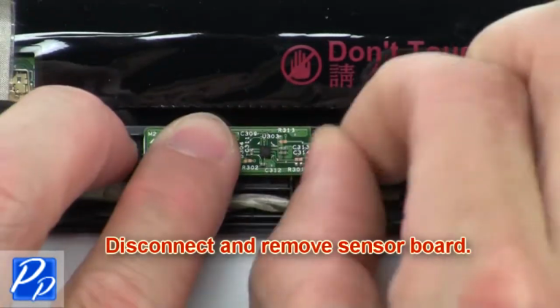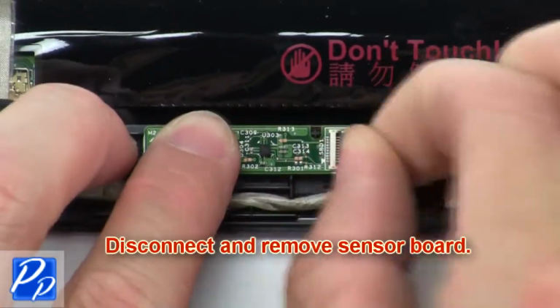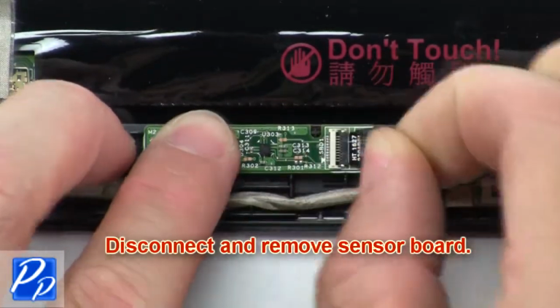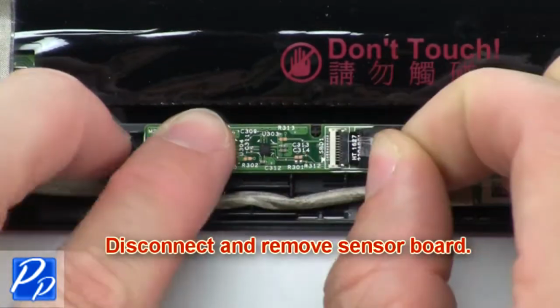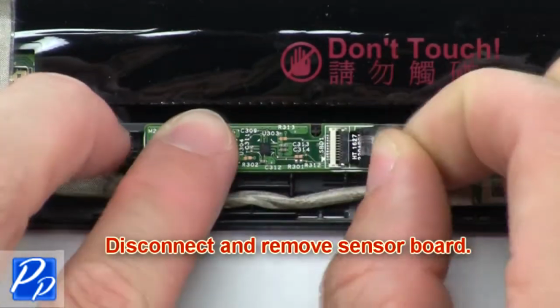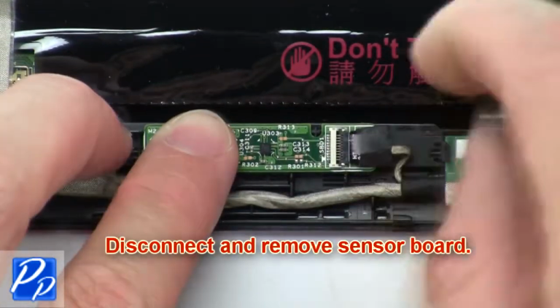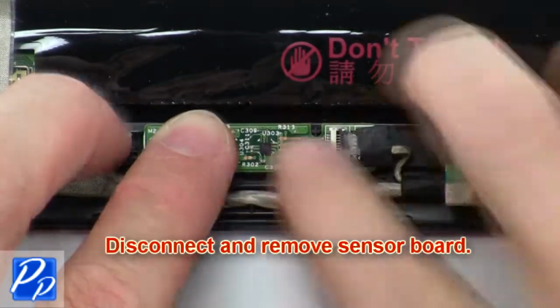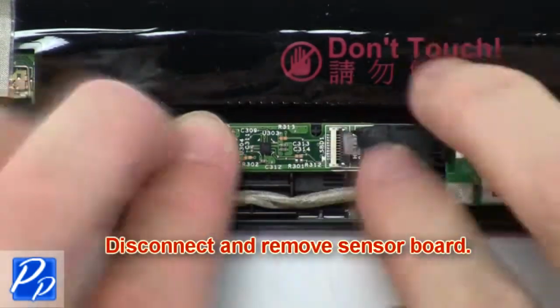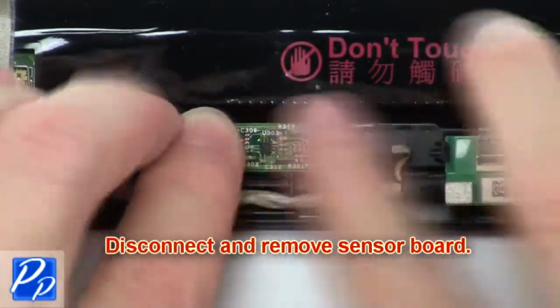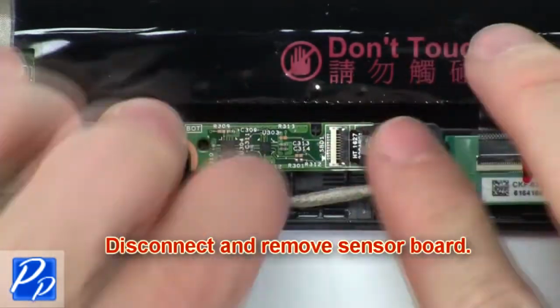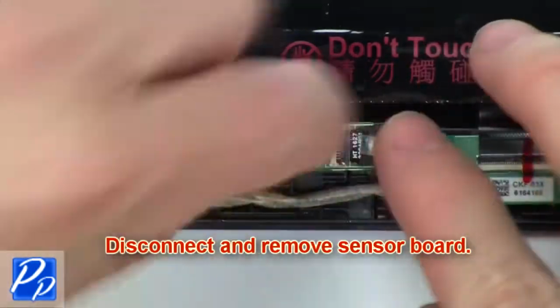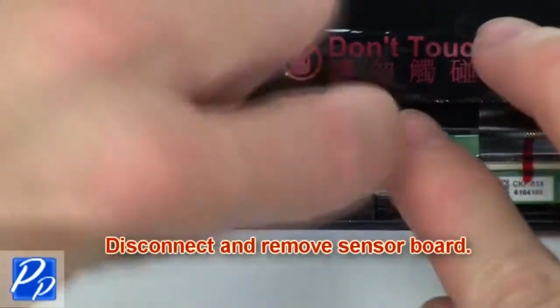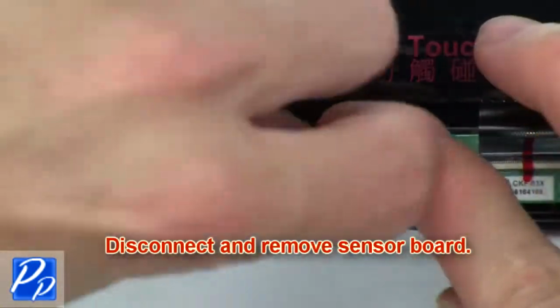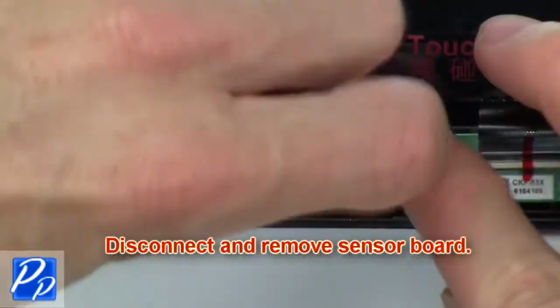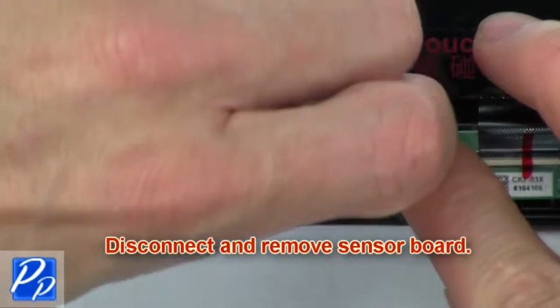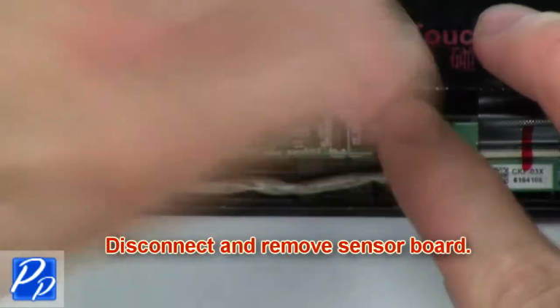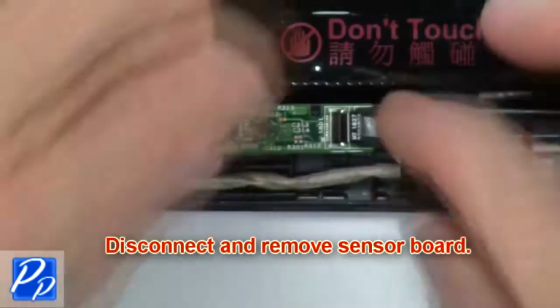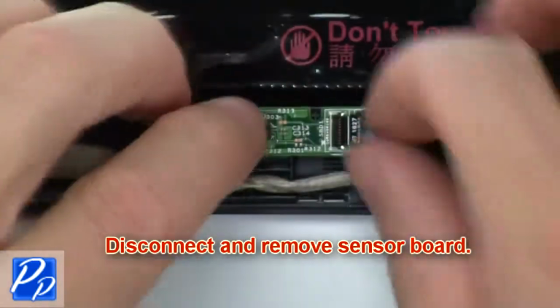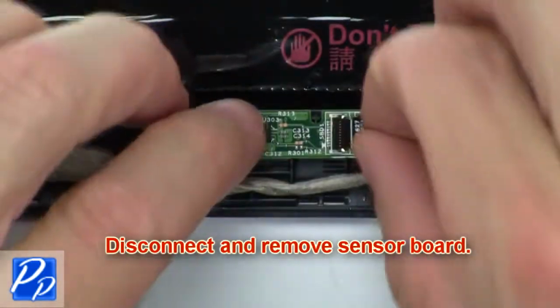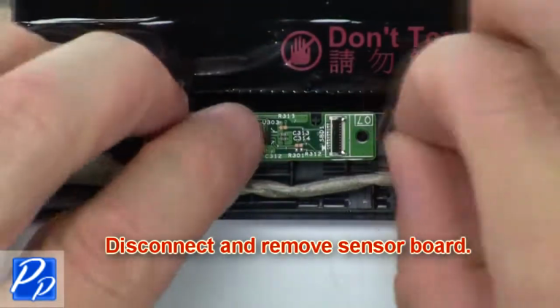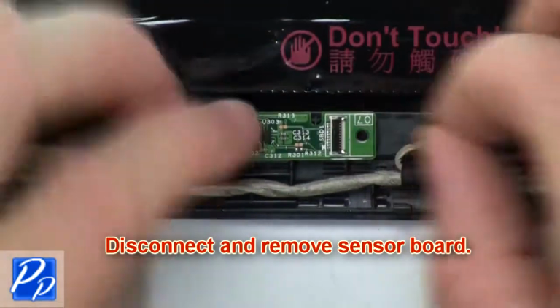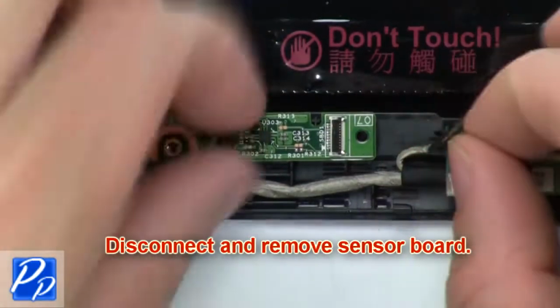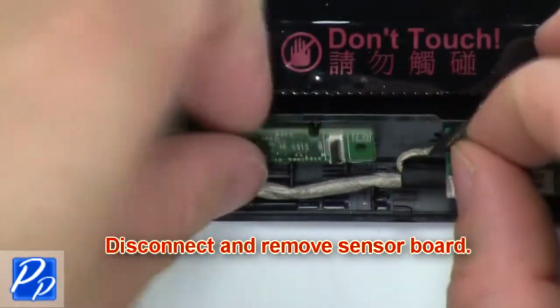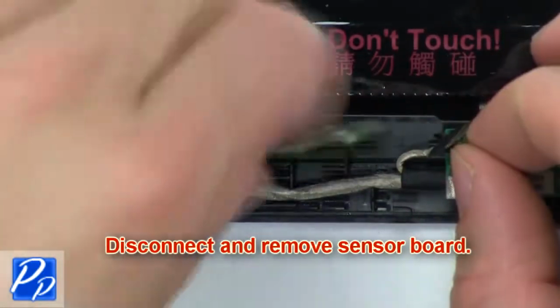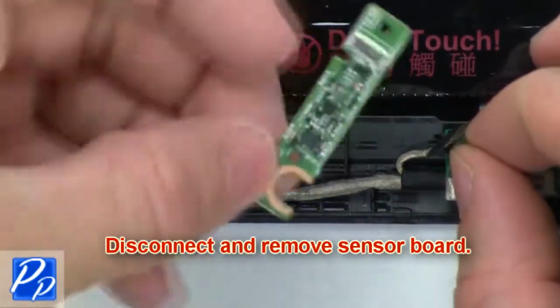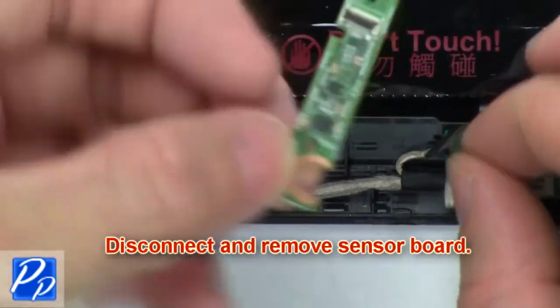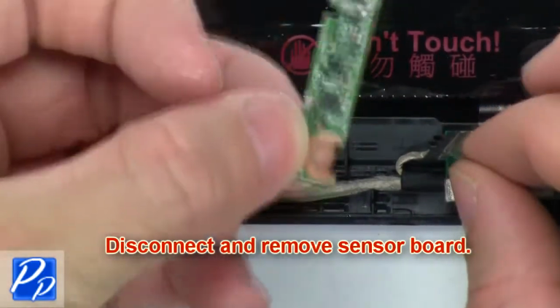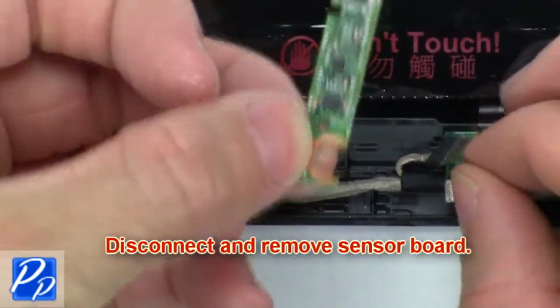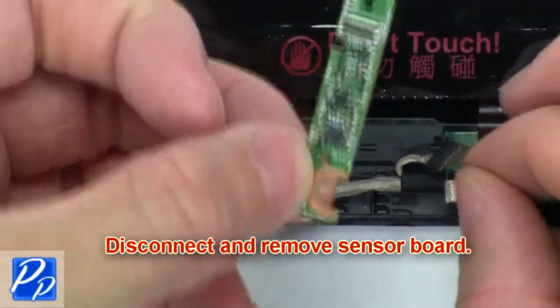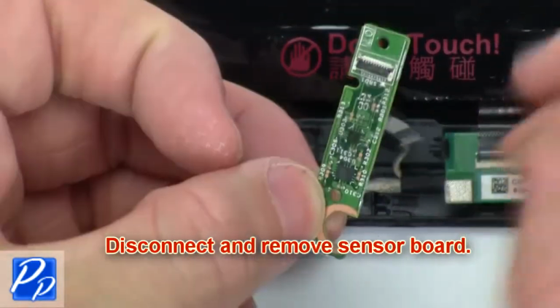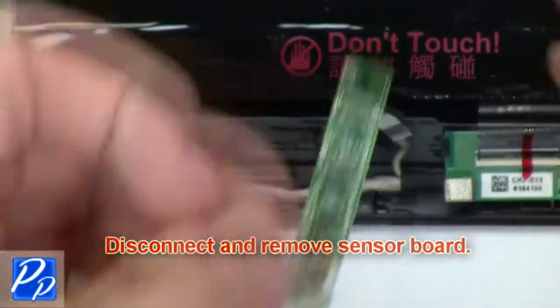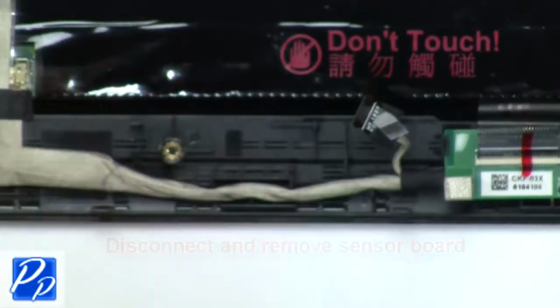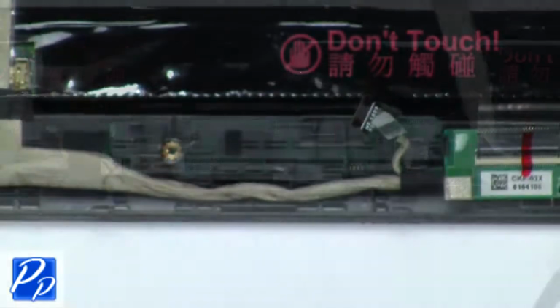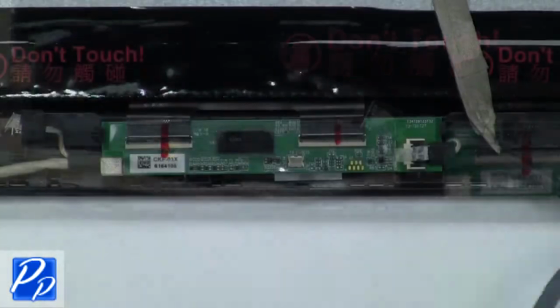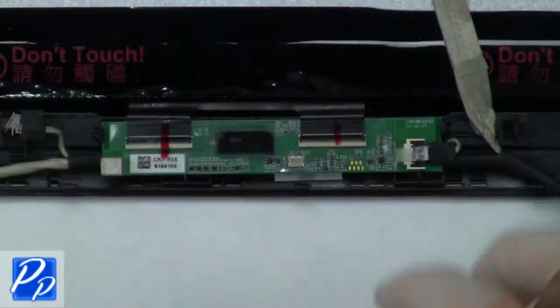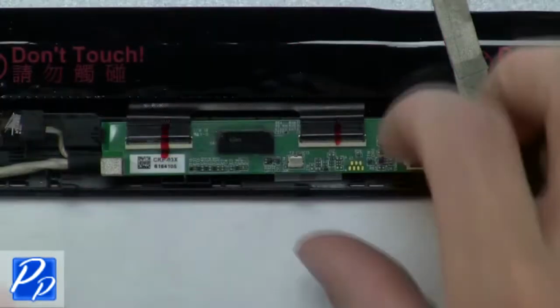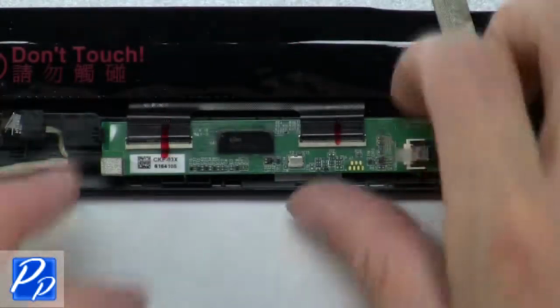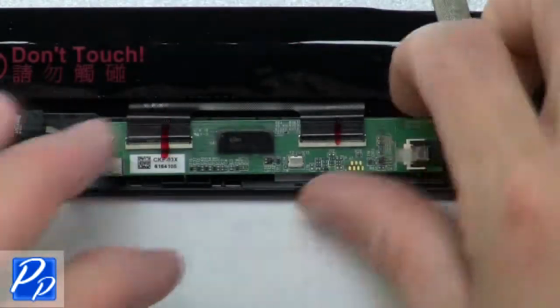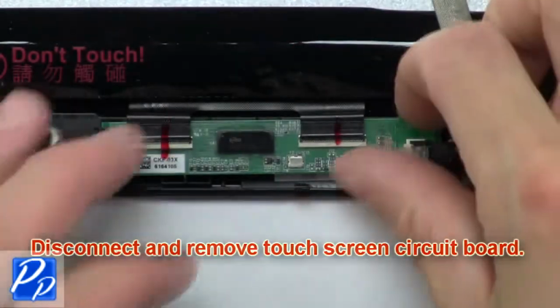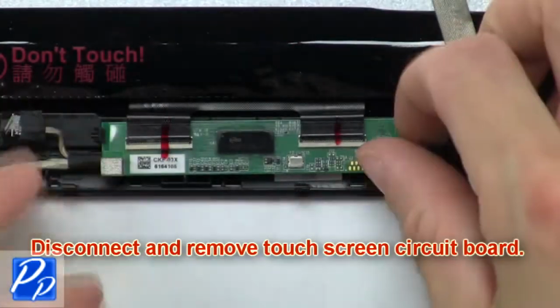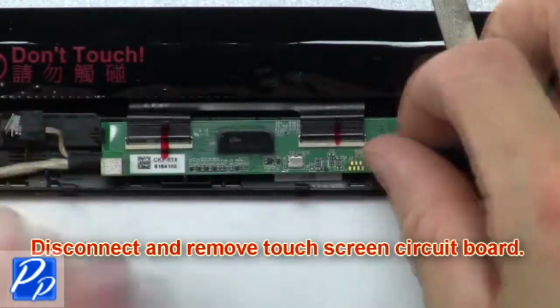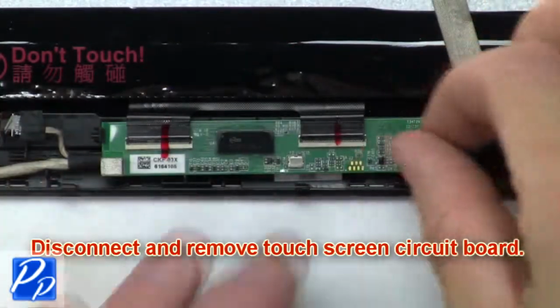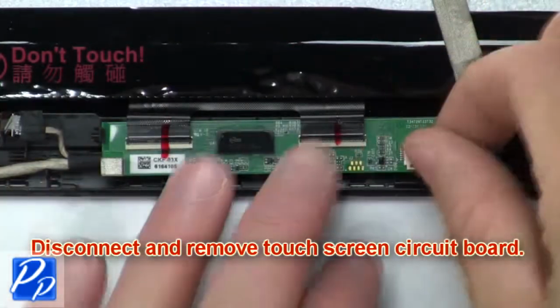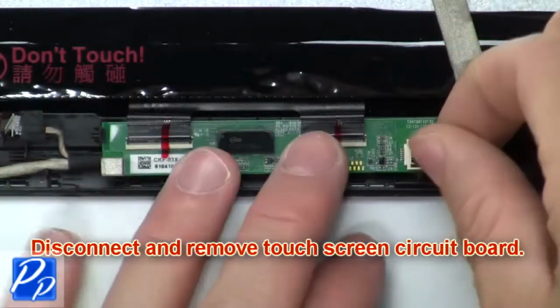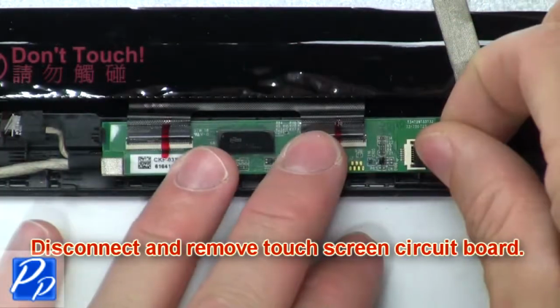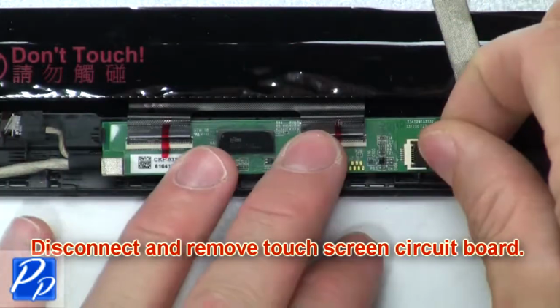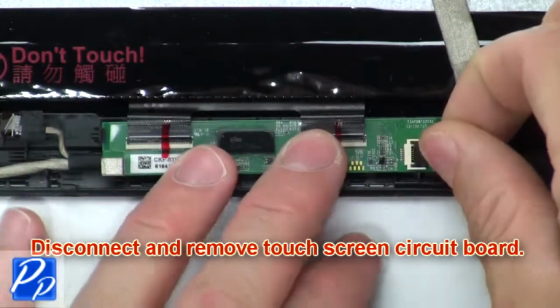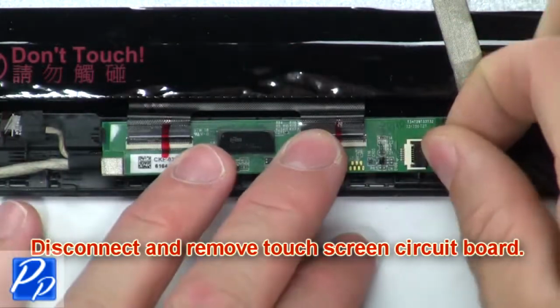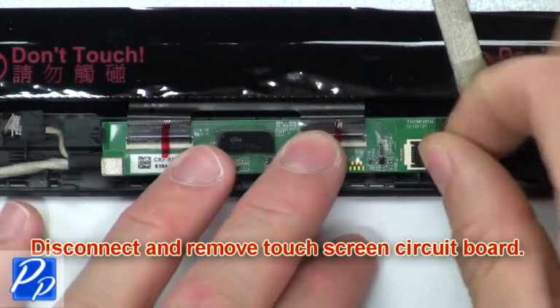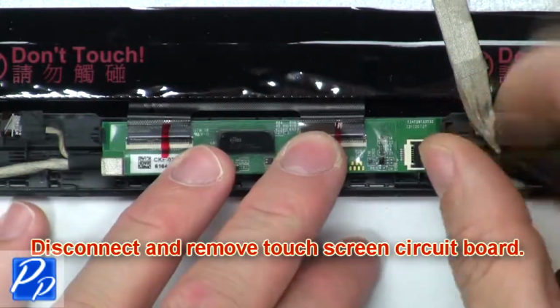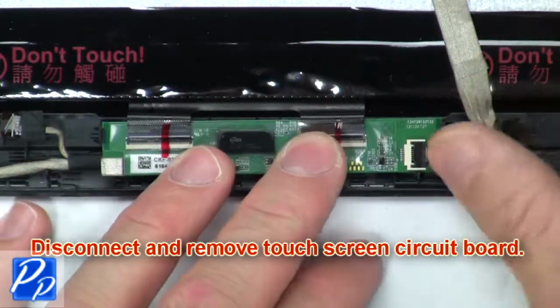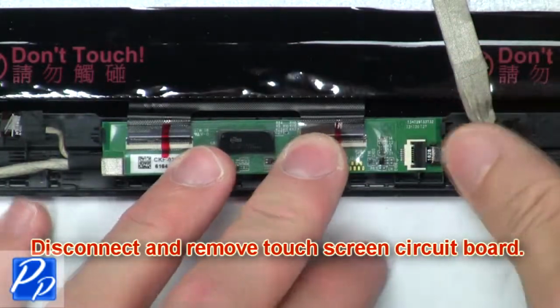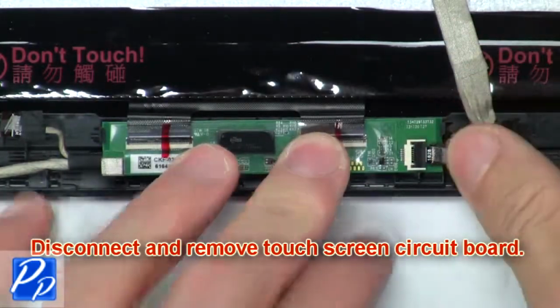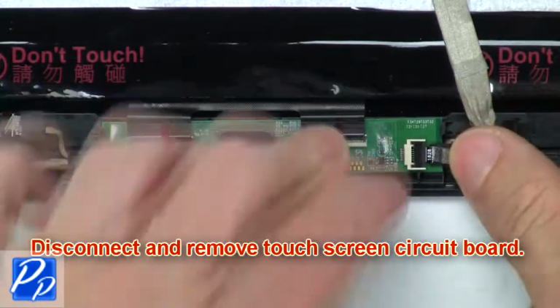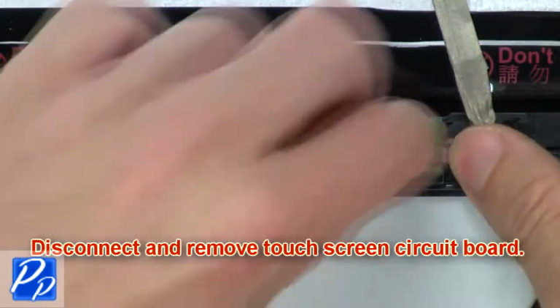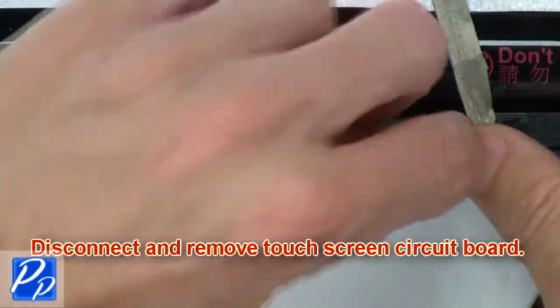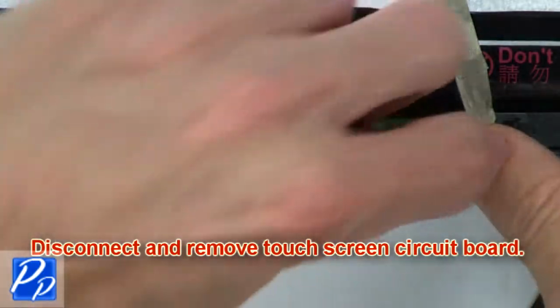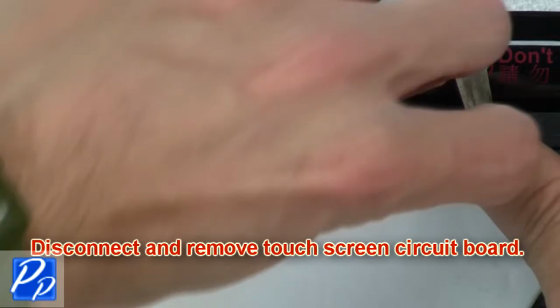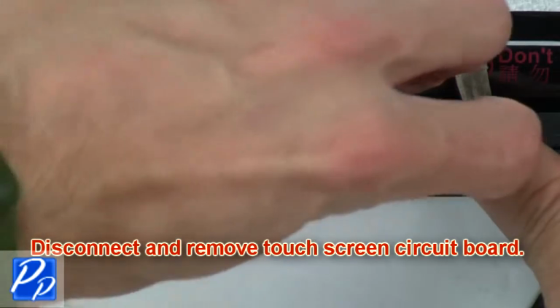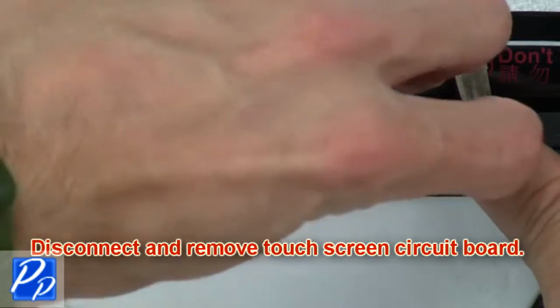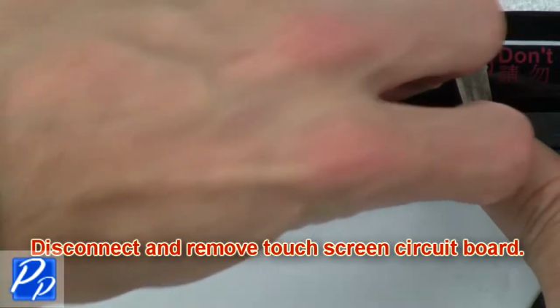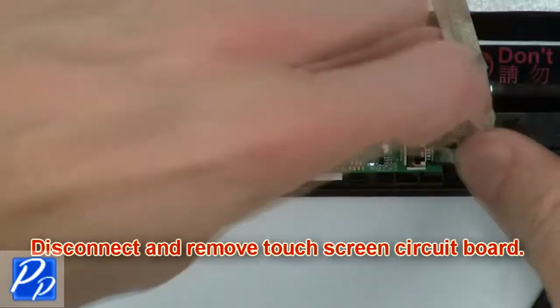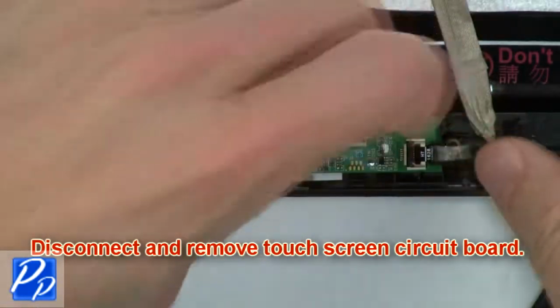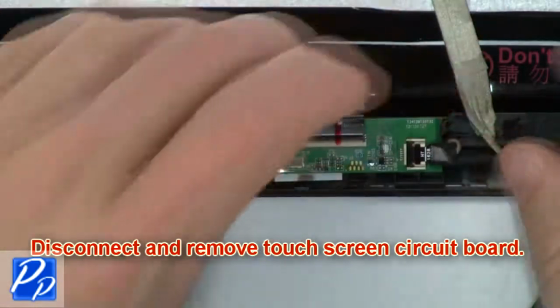Now disconnect and remove the sensor board. Now disconnect and remove the touch screen circuit board.